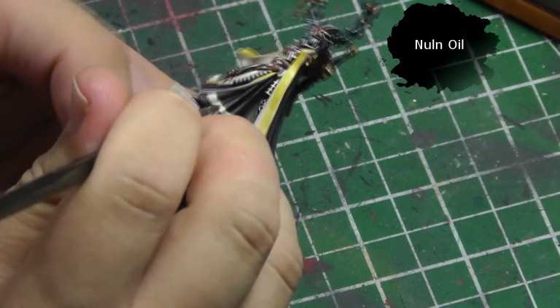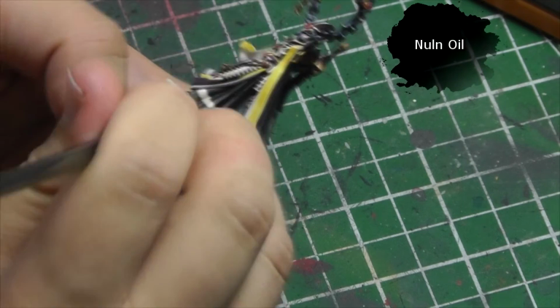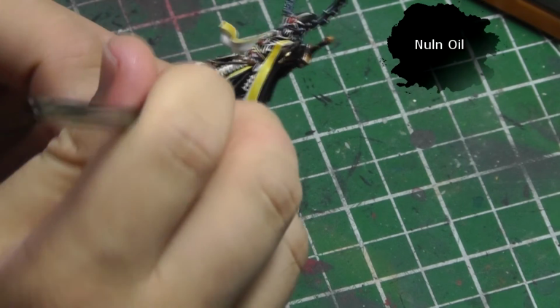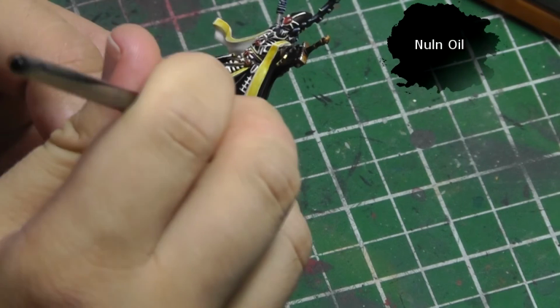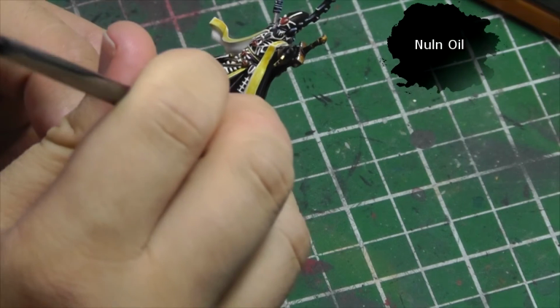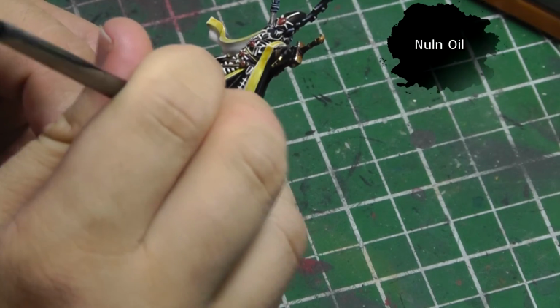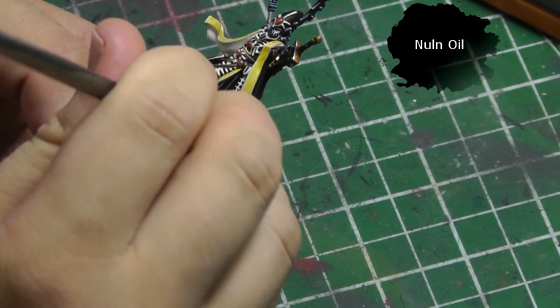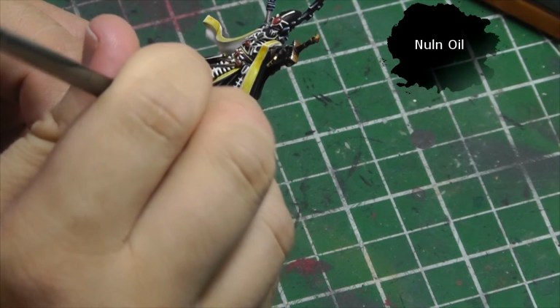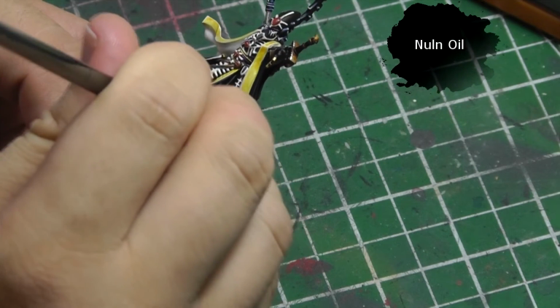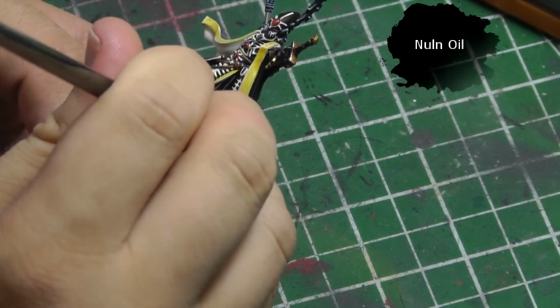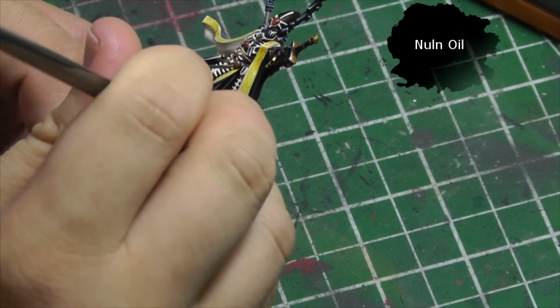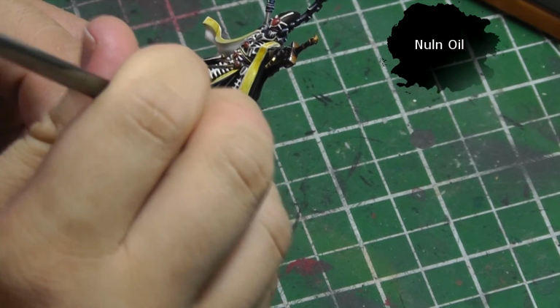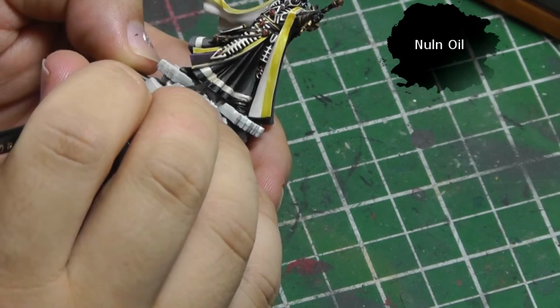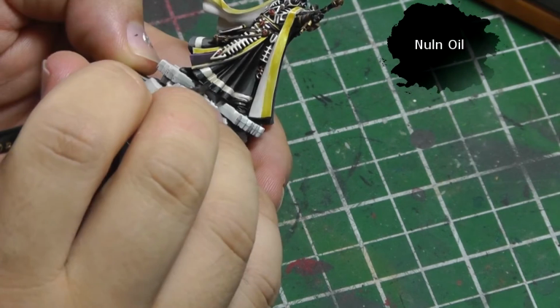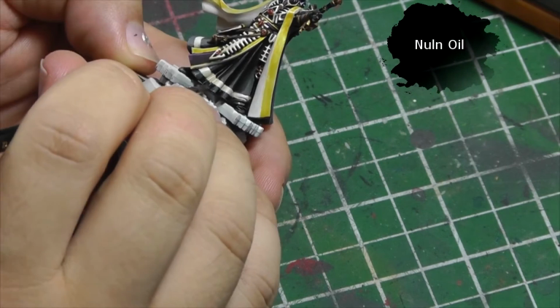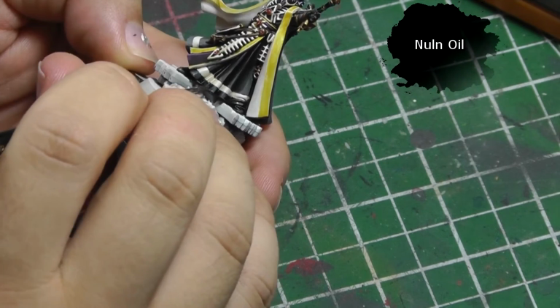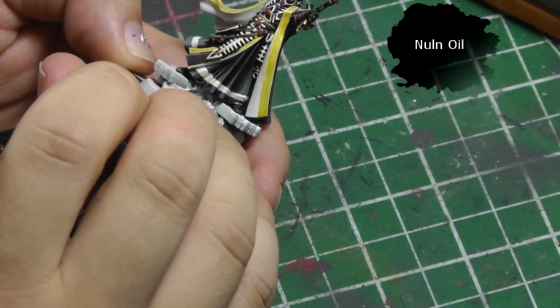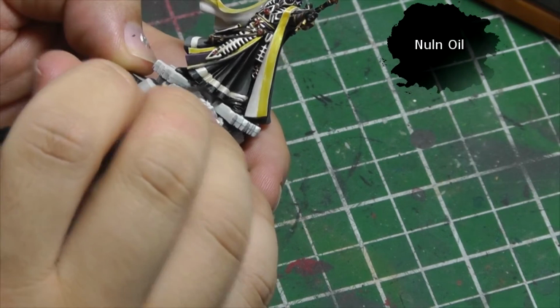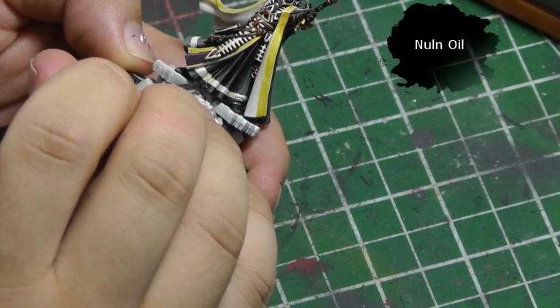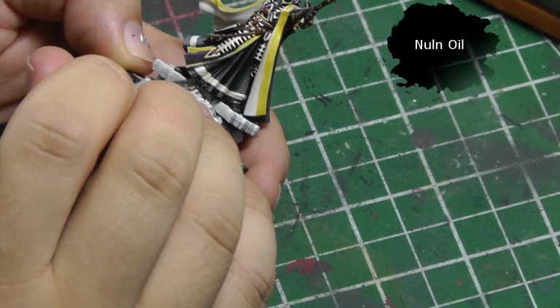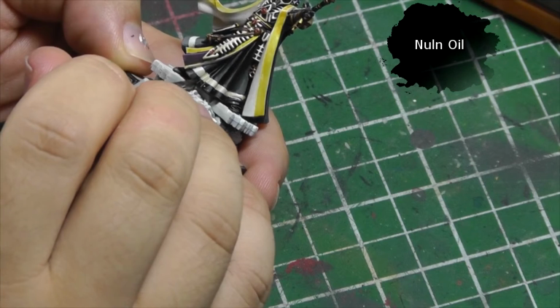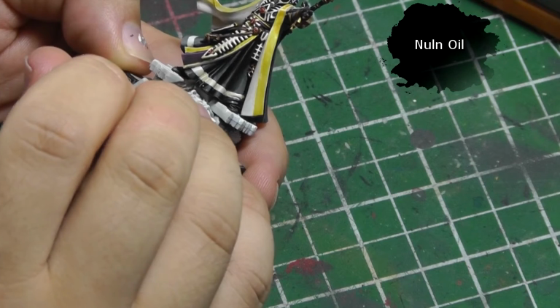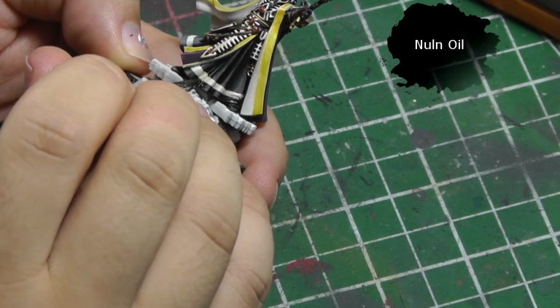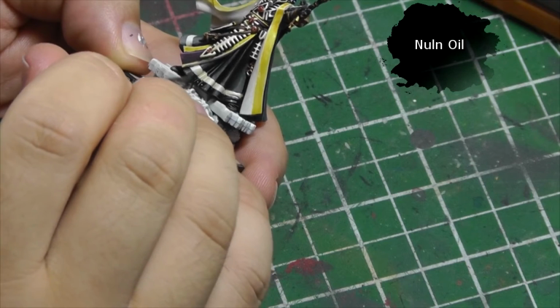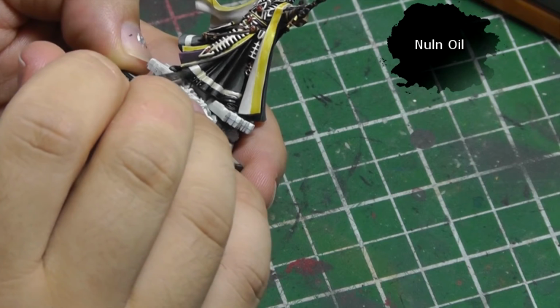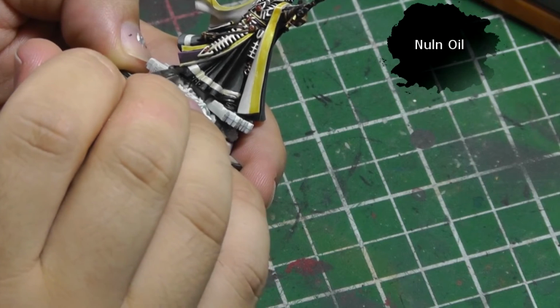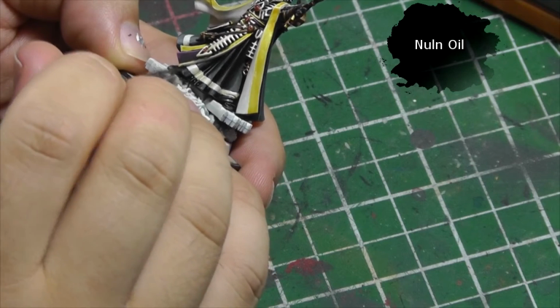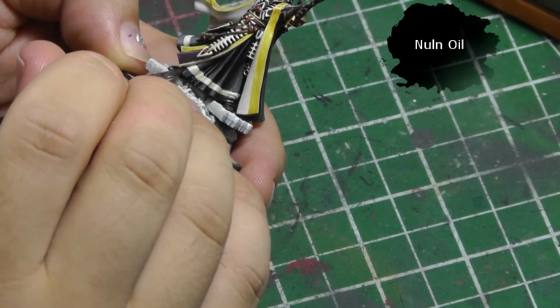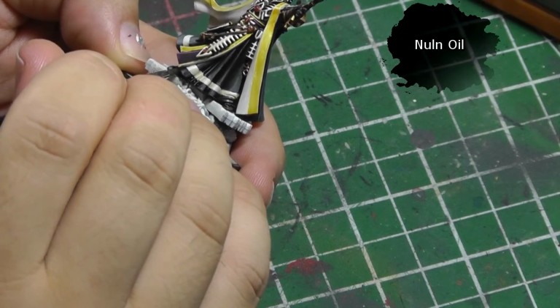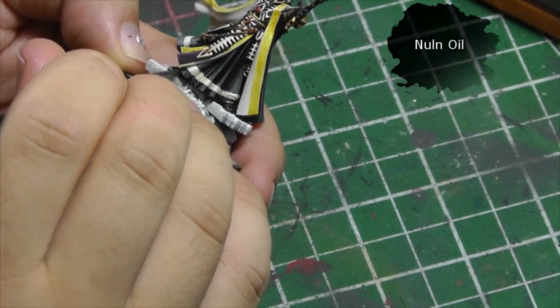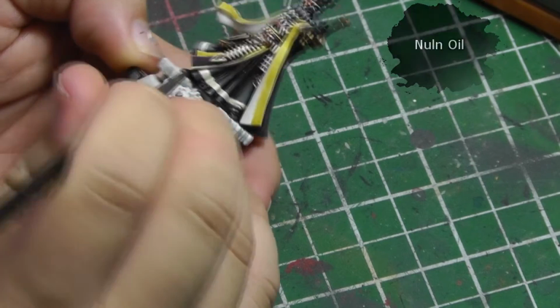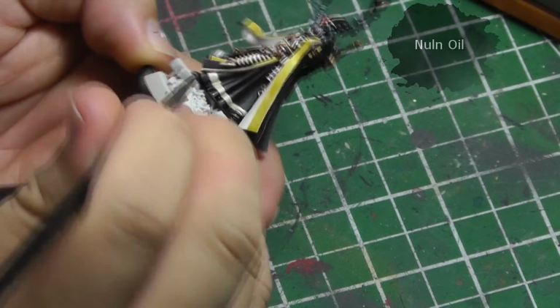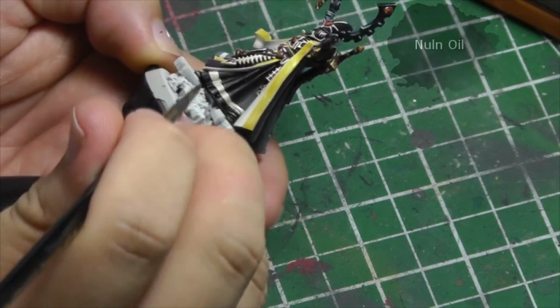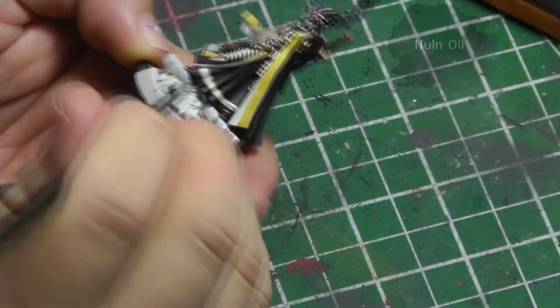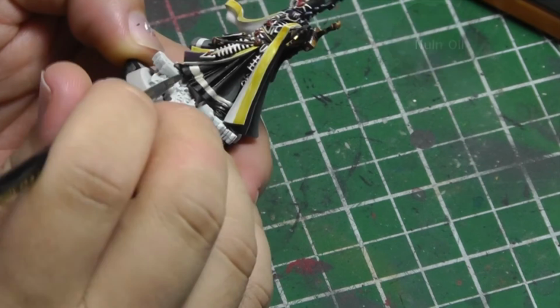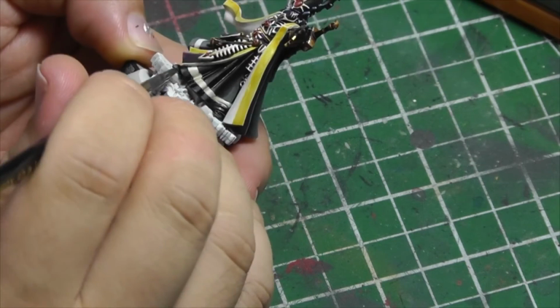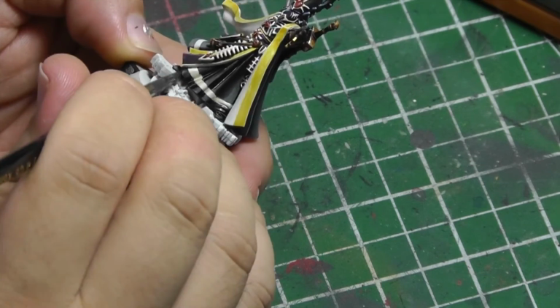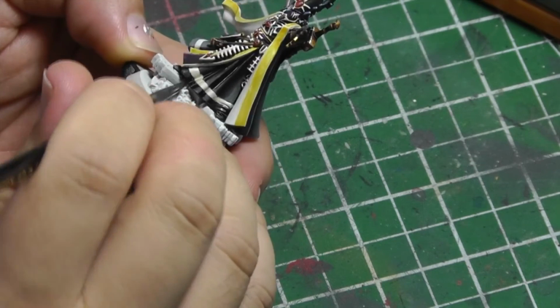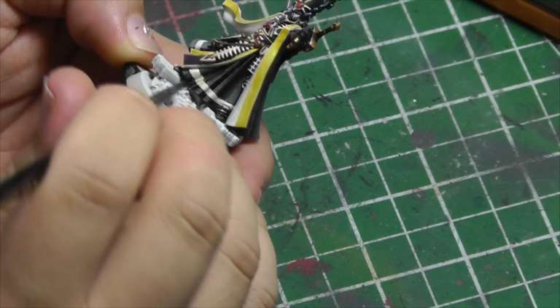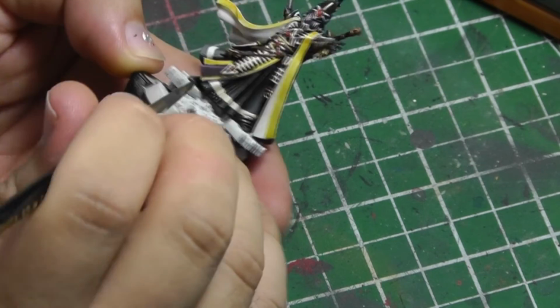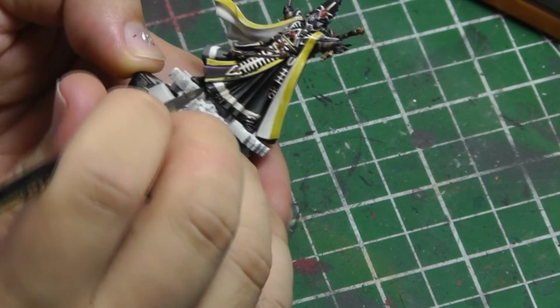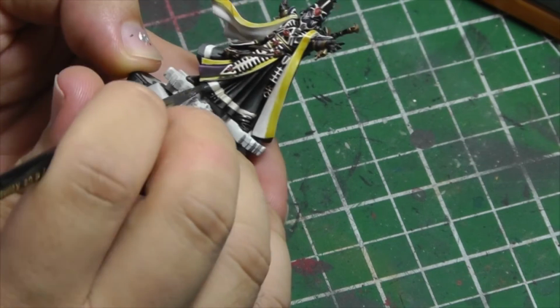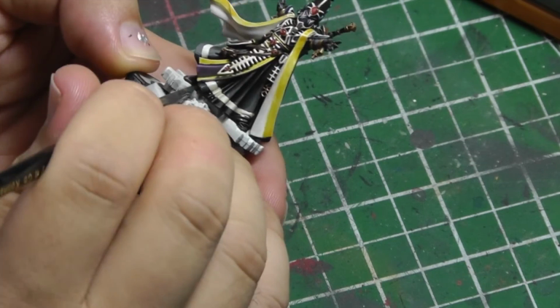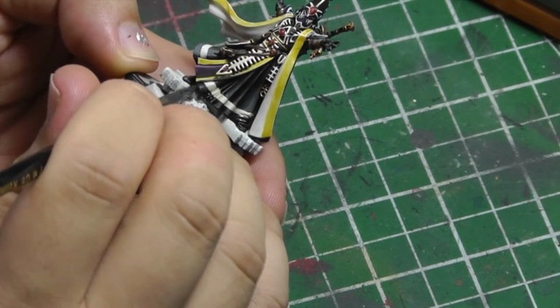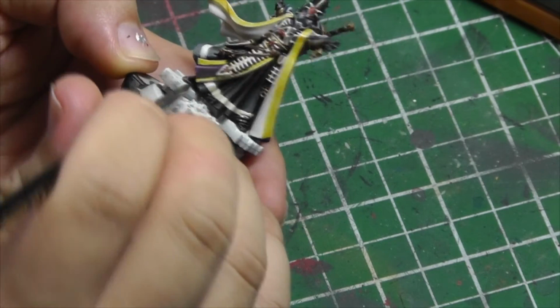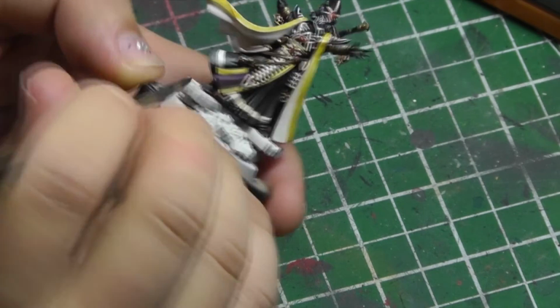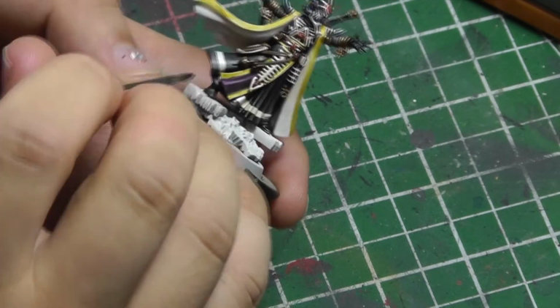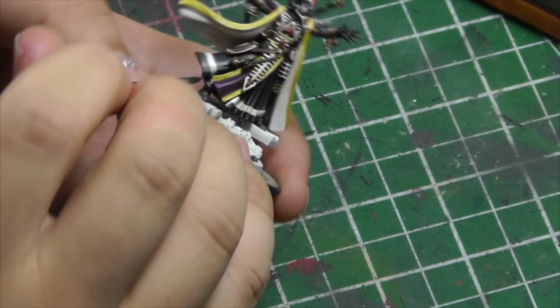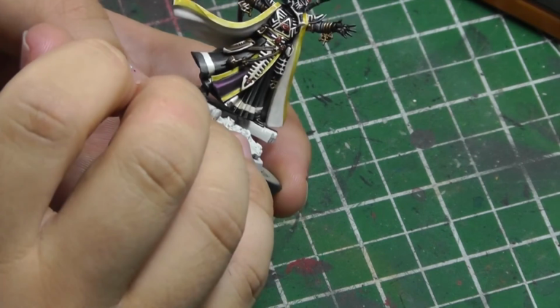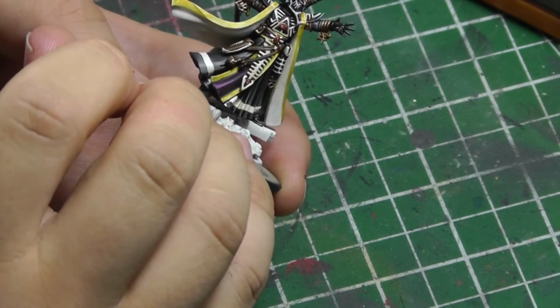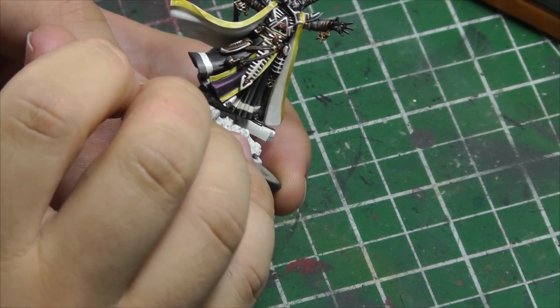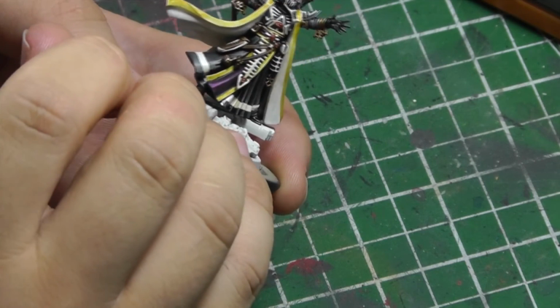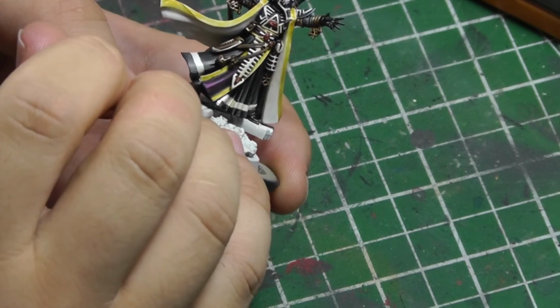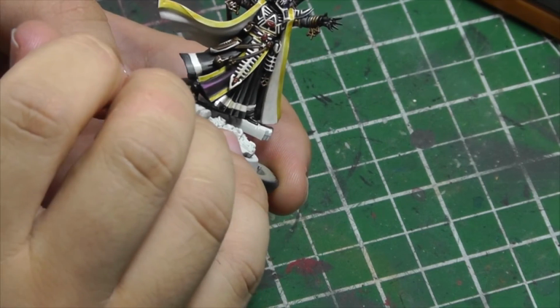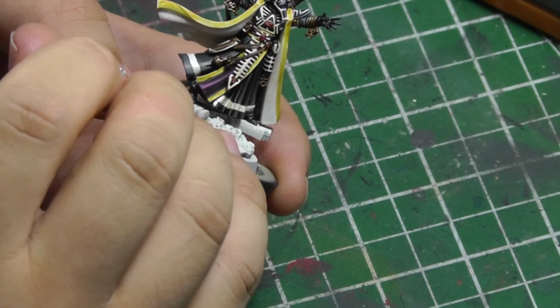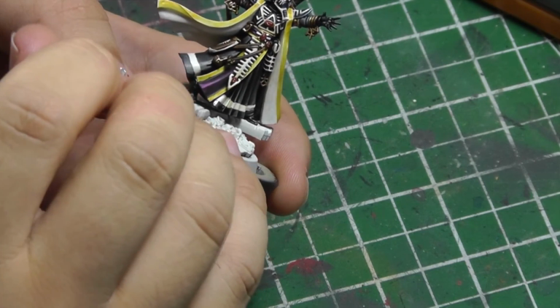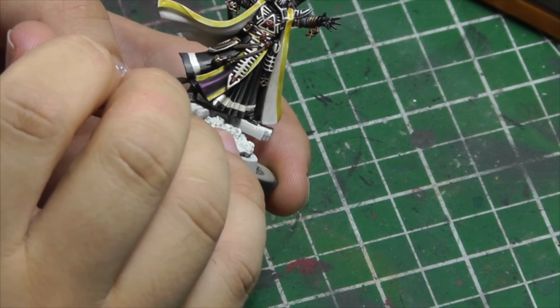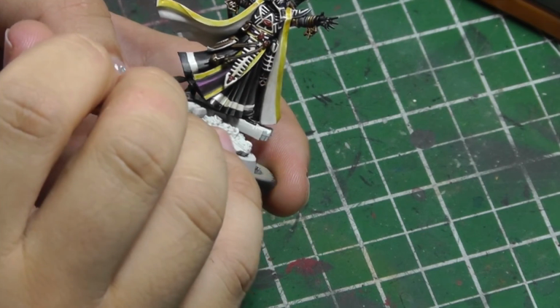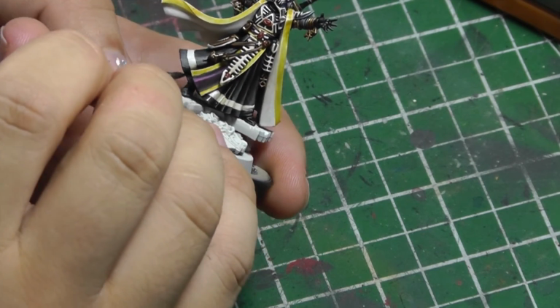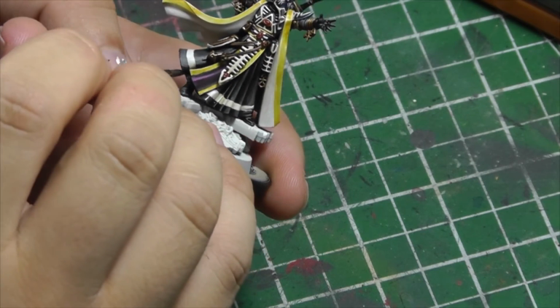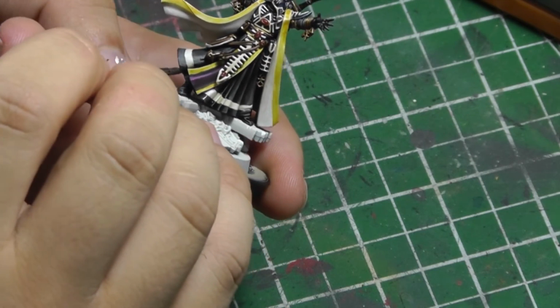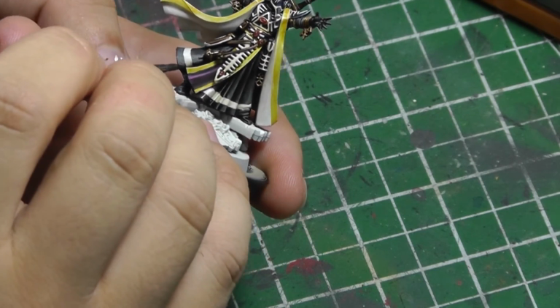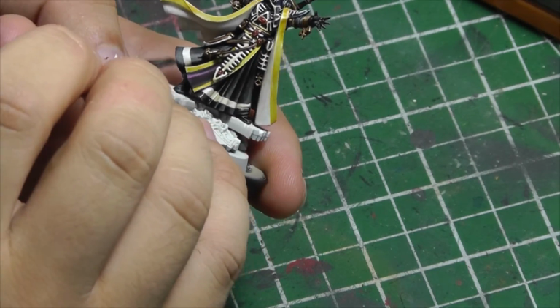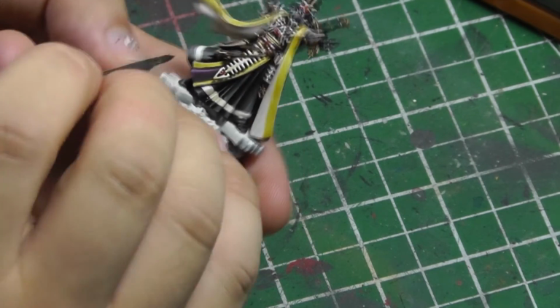Even though I put all that work blending the greys on the cloak, I want it to still darken the fabric, so I paint all over the cloak with Nuln Oil.